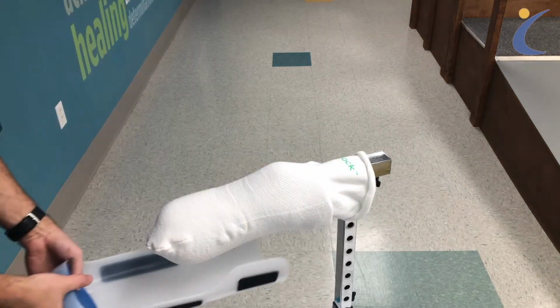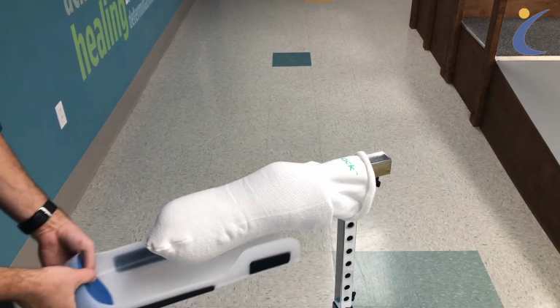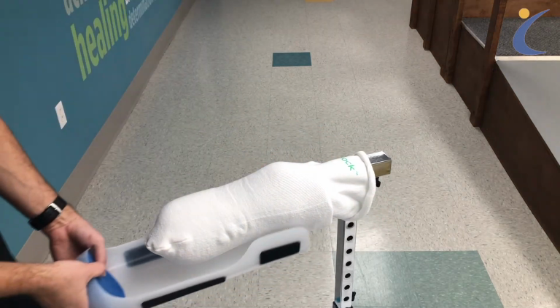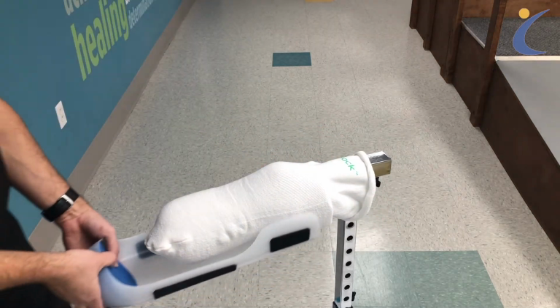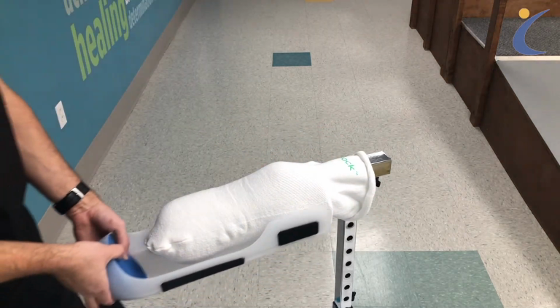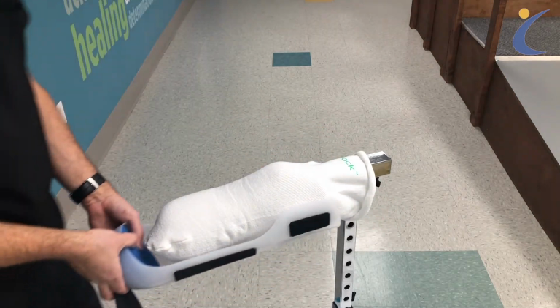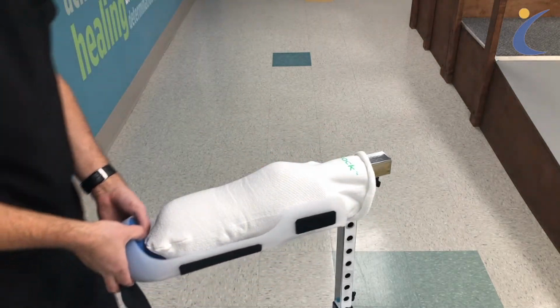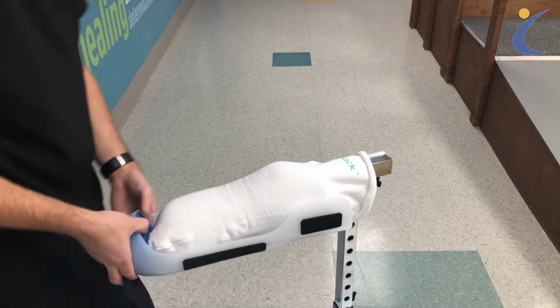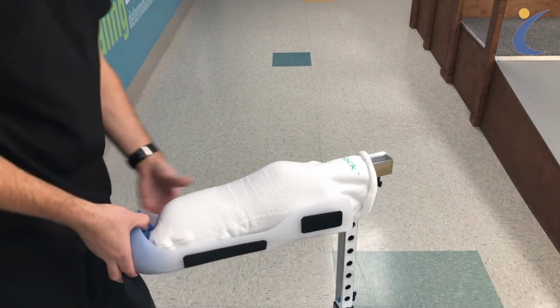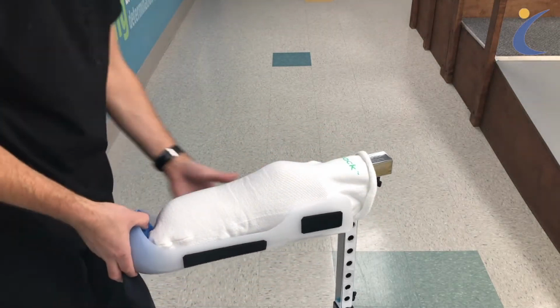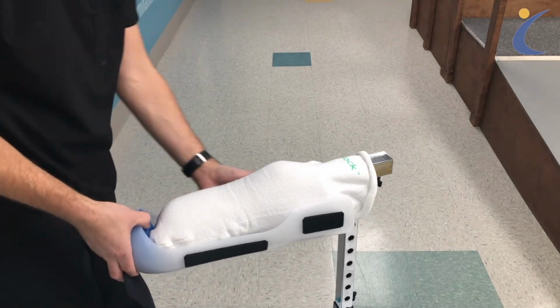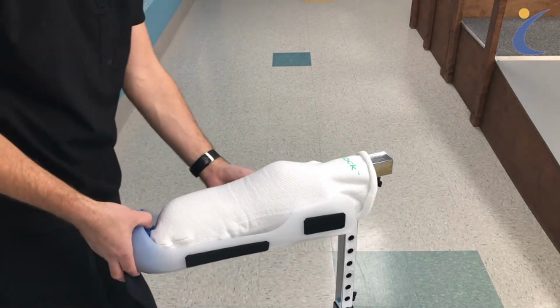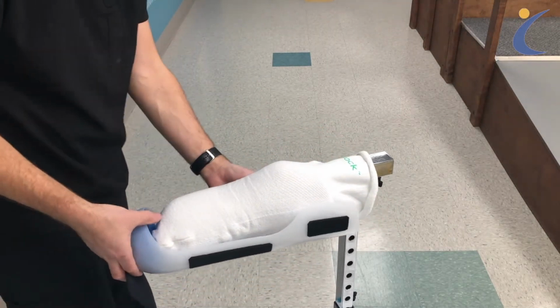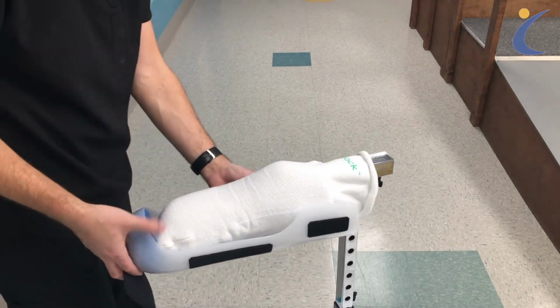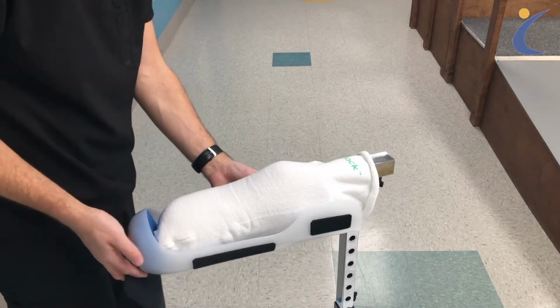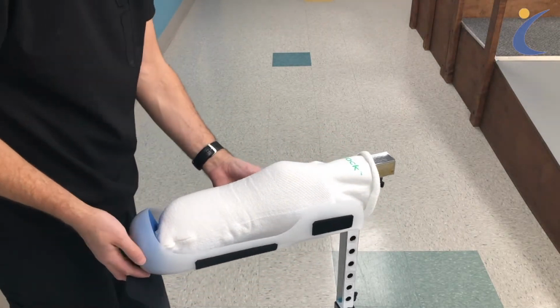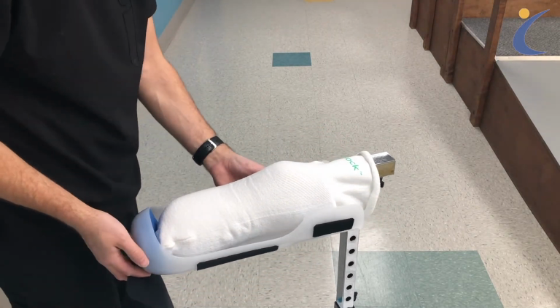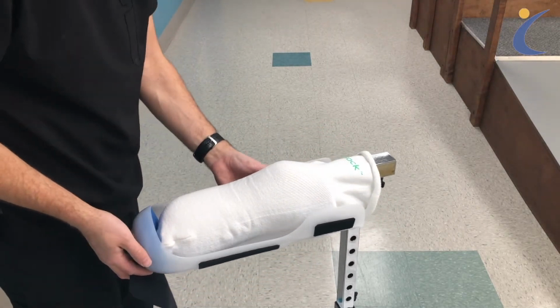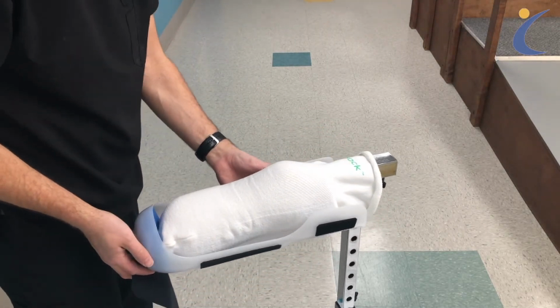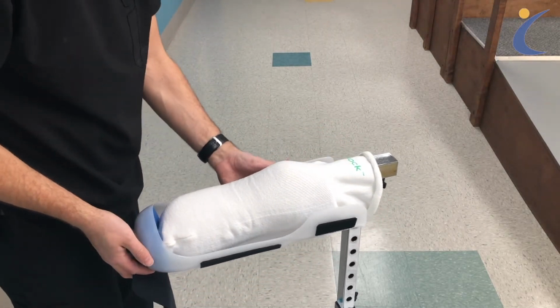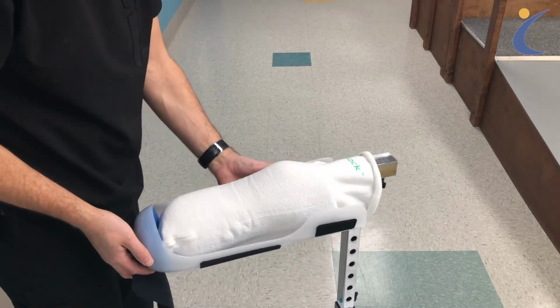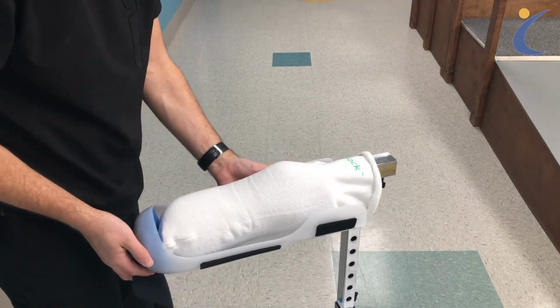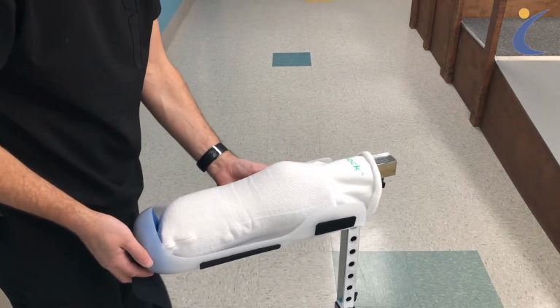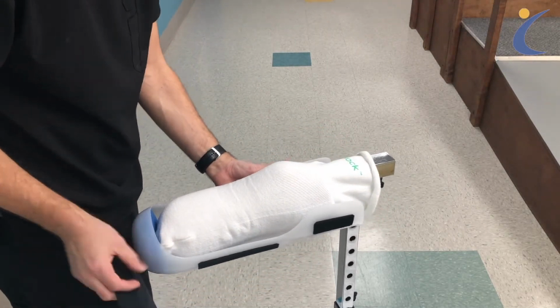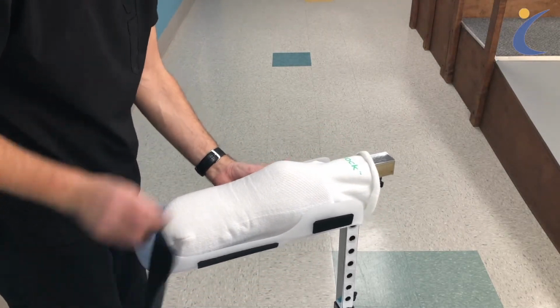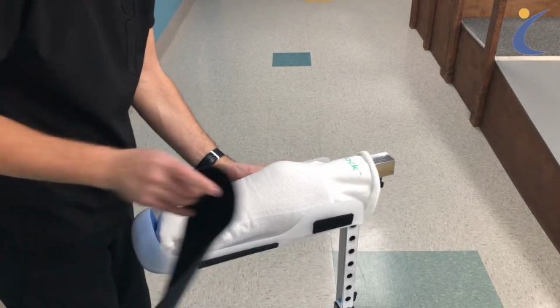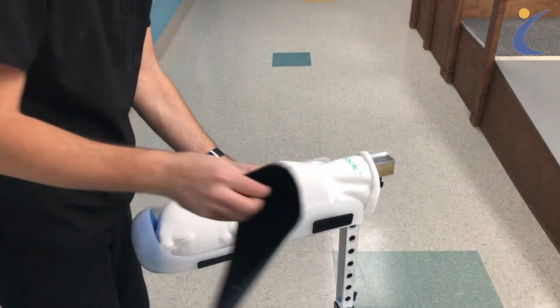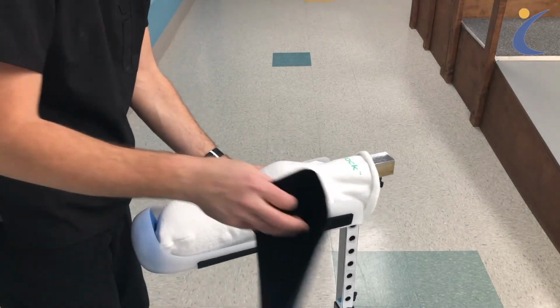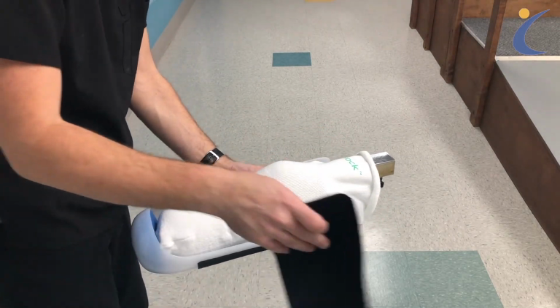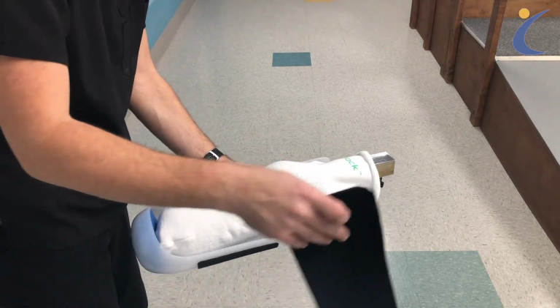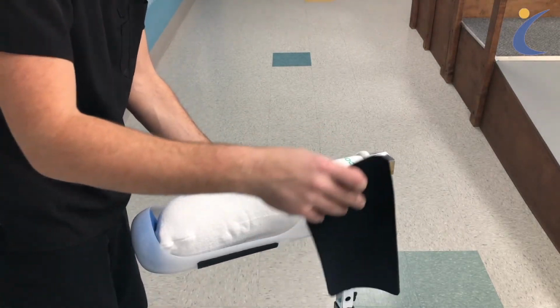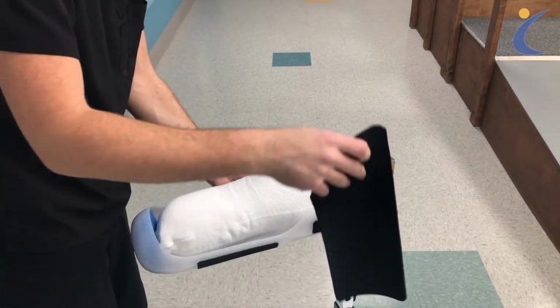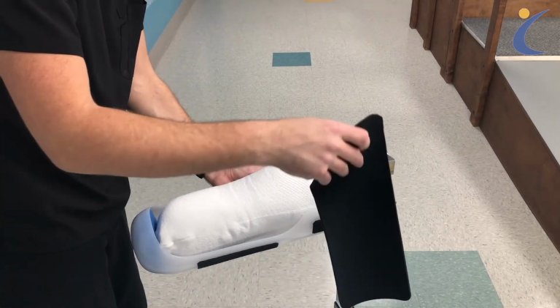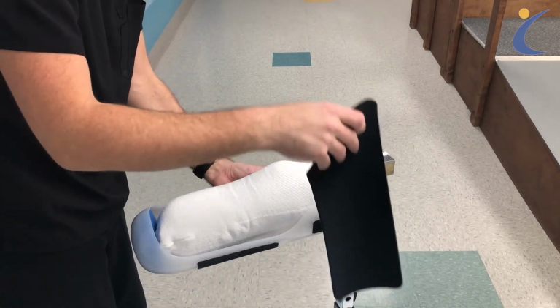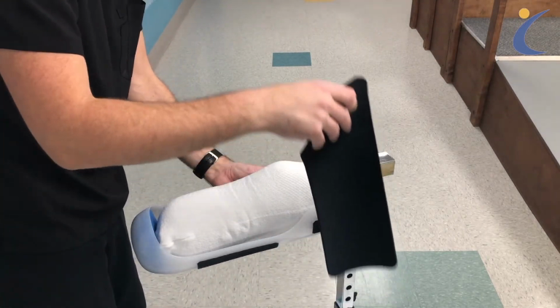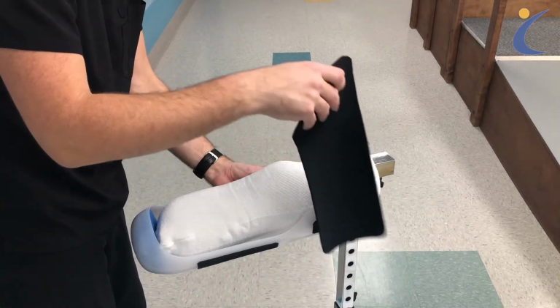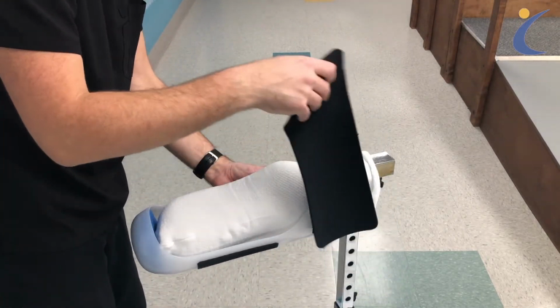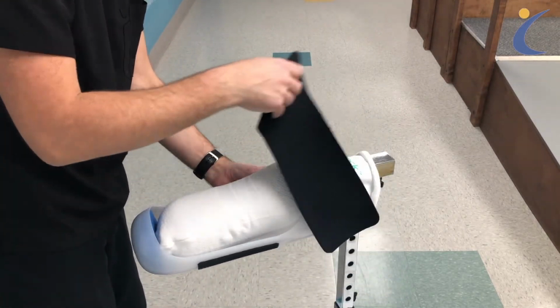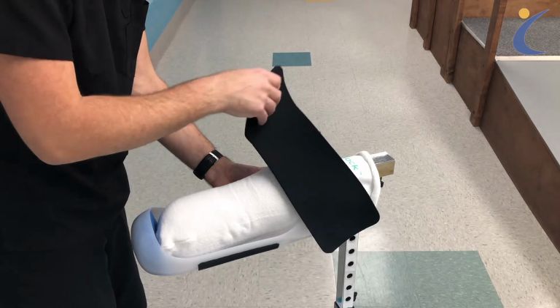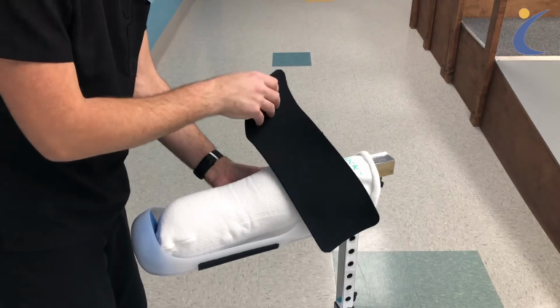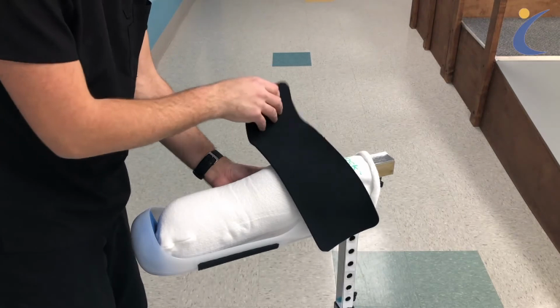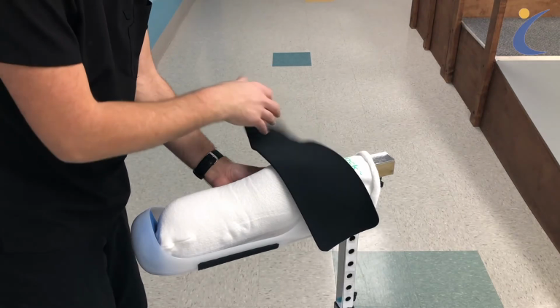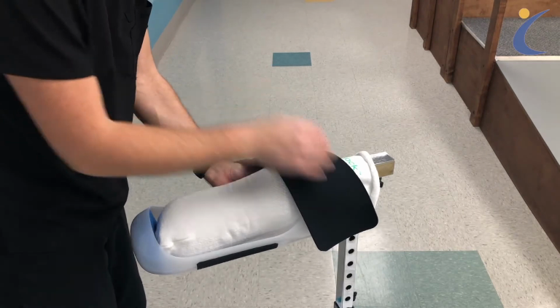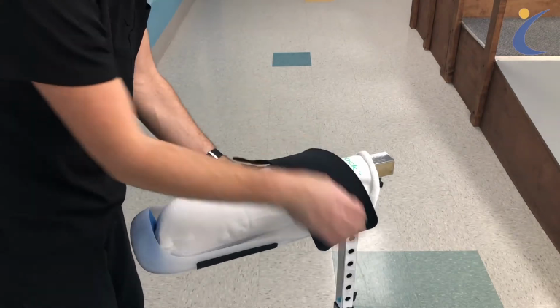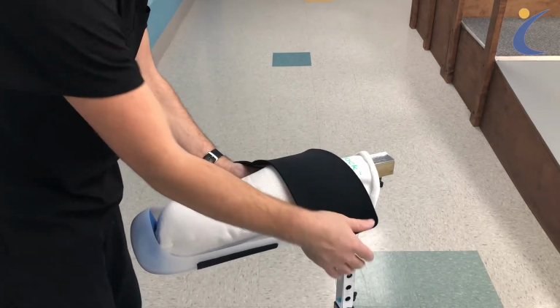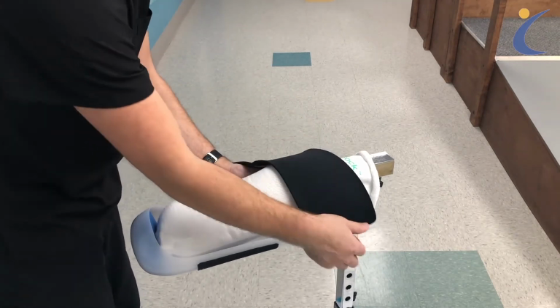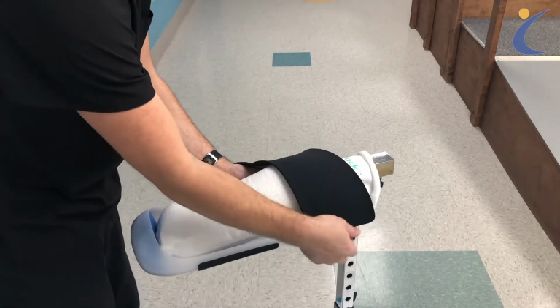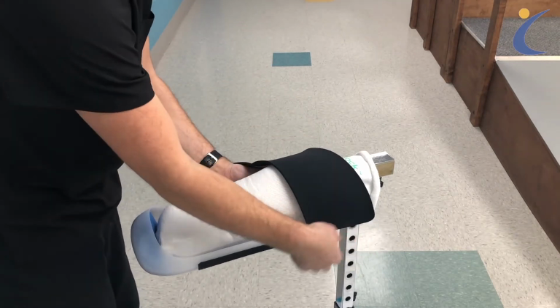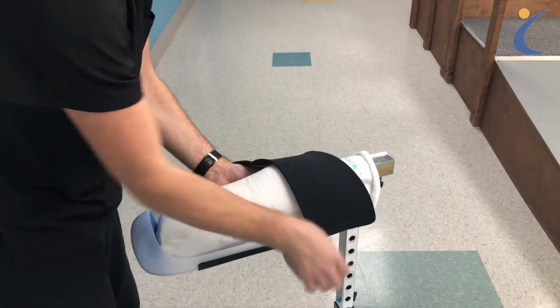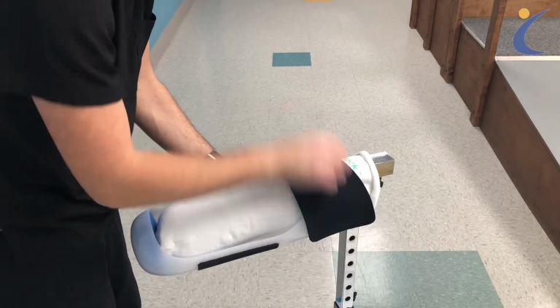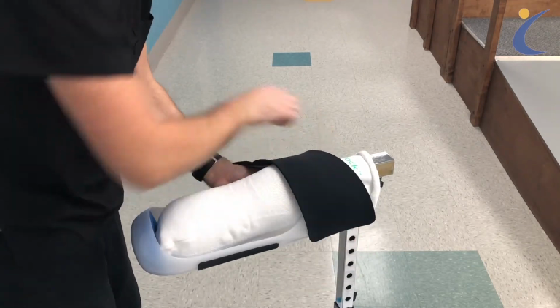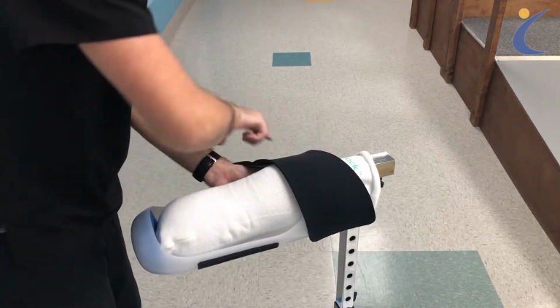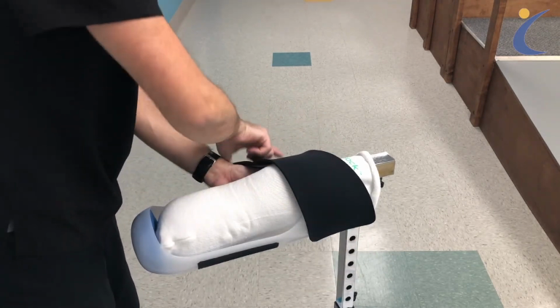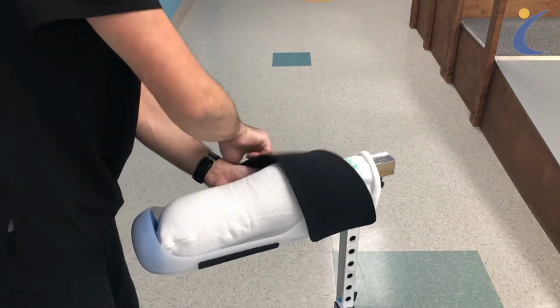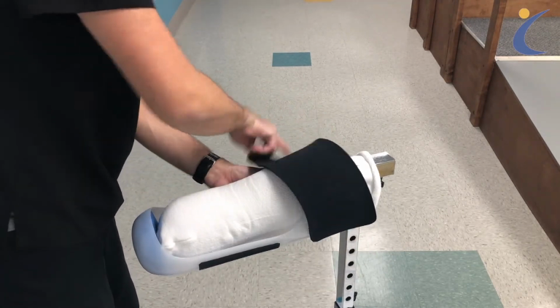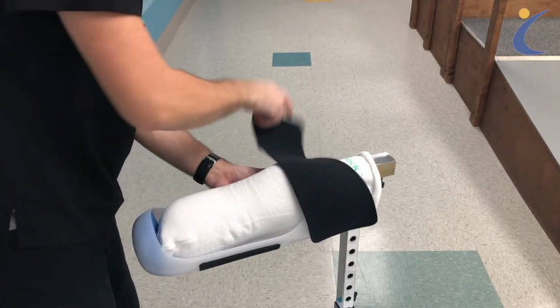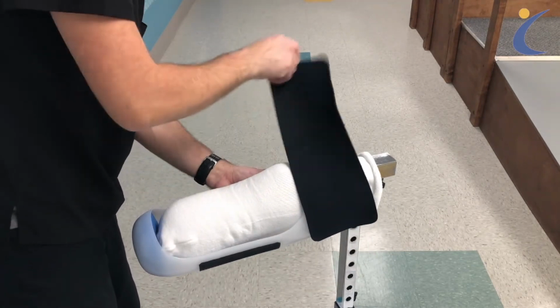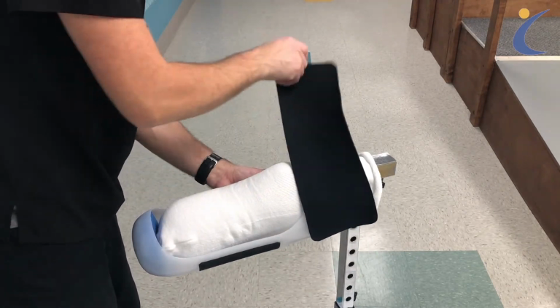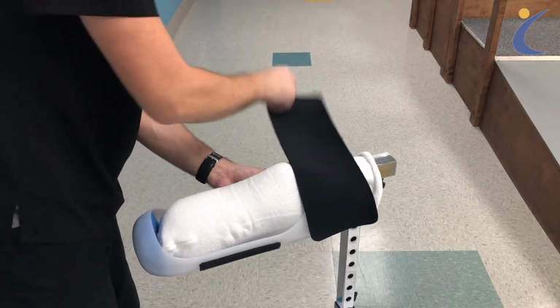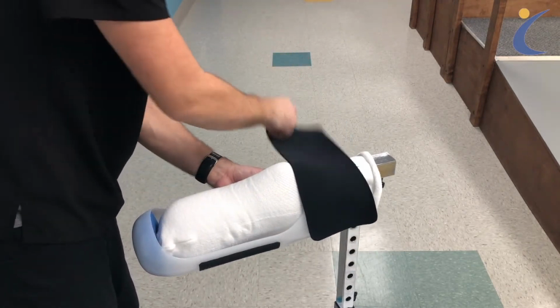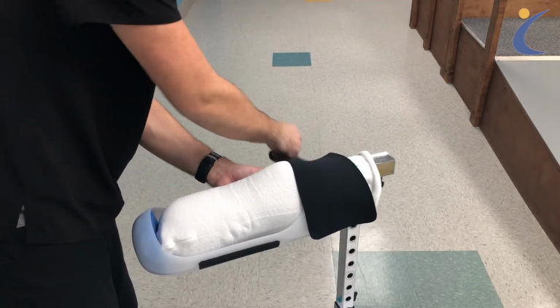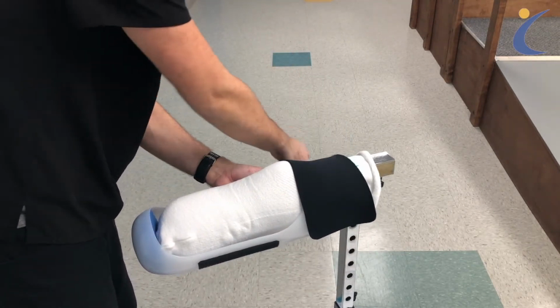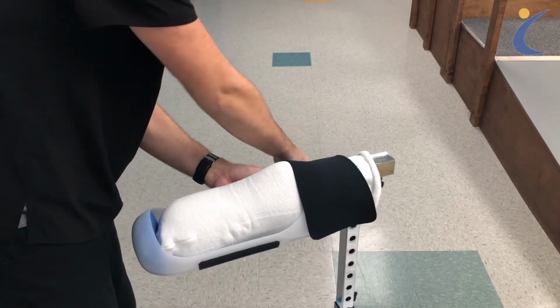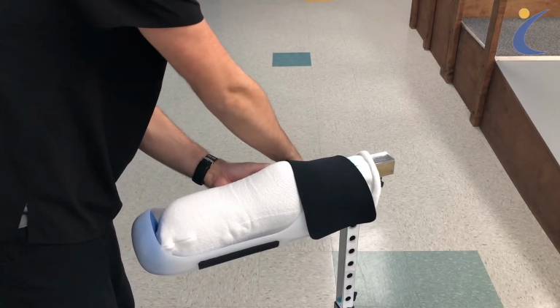Place your limb inside the device with gentle contact at the bottom of your leg. Tighten the top band first to better secure the device in place.